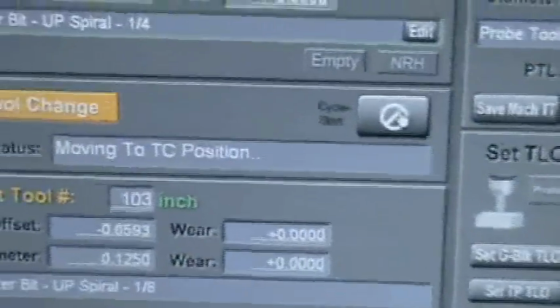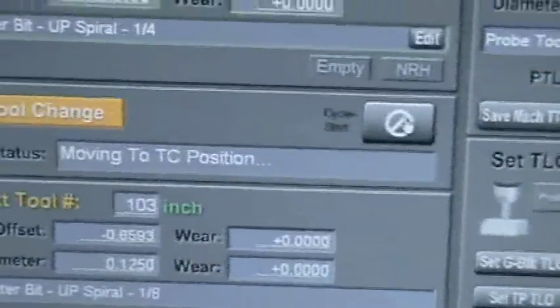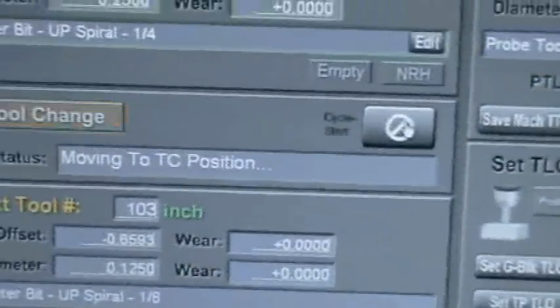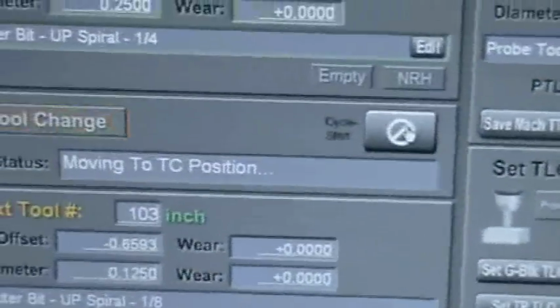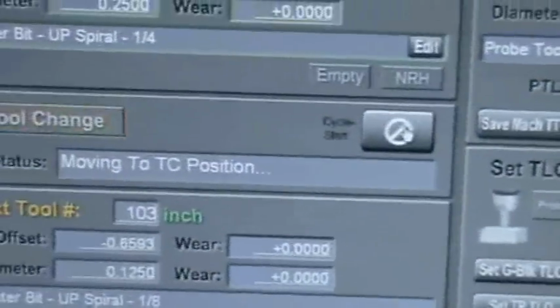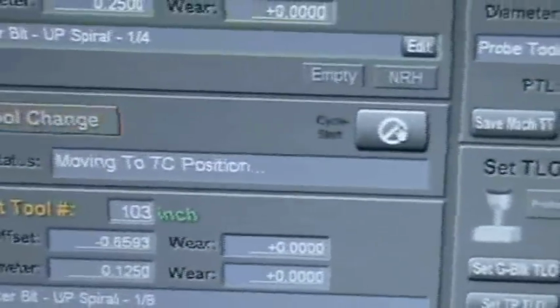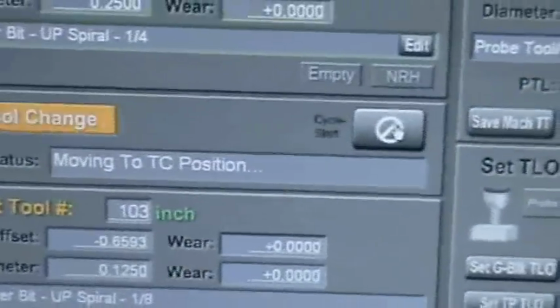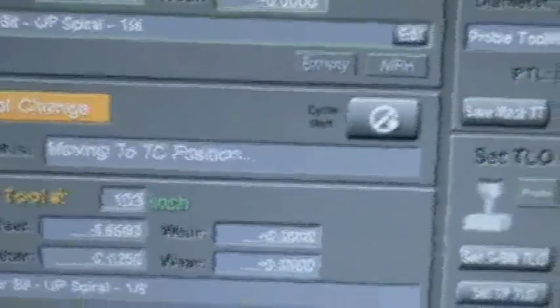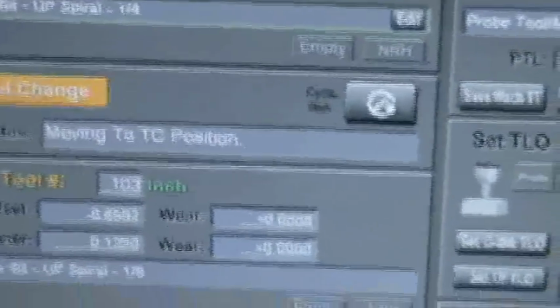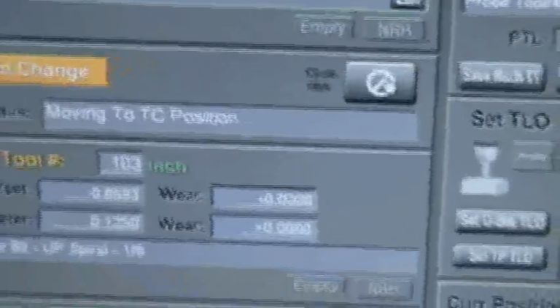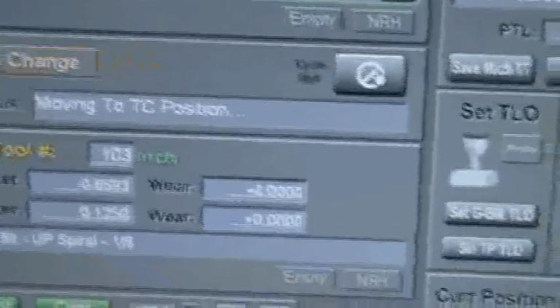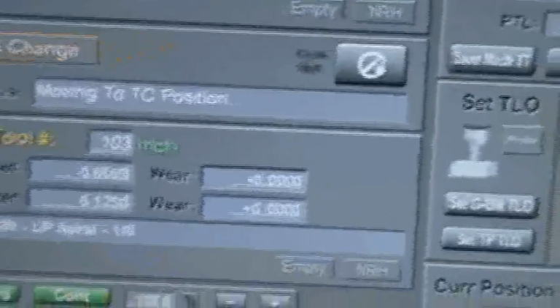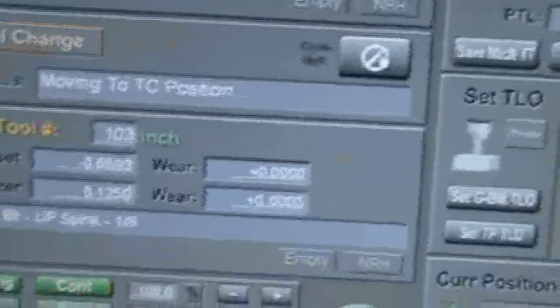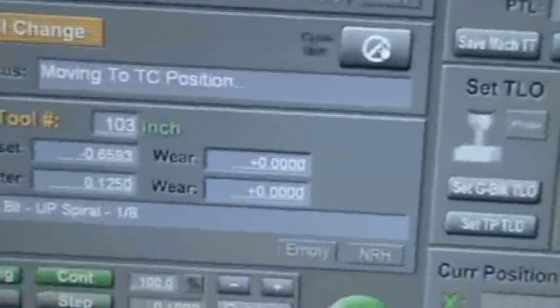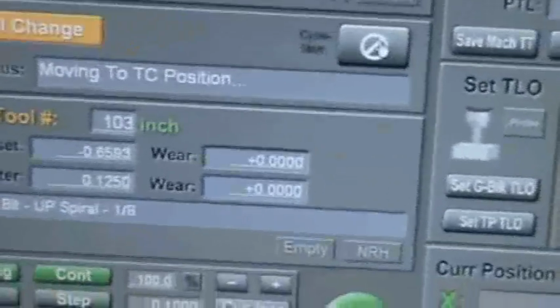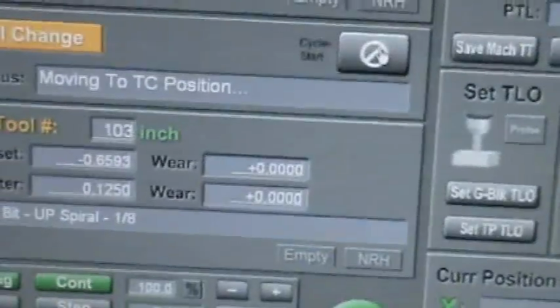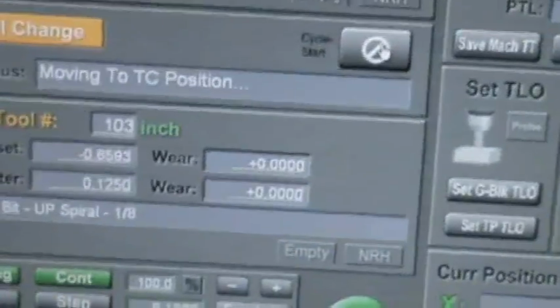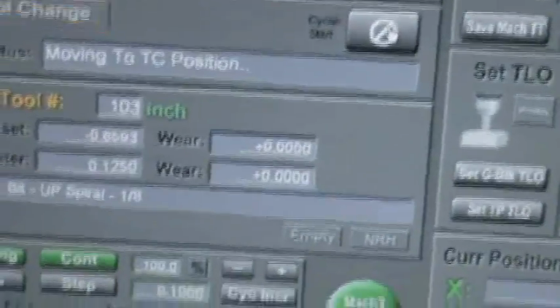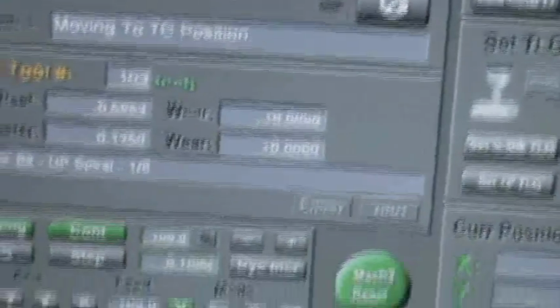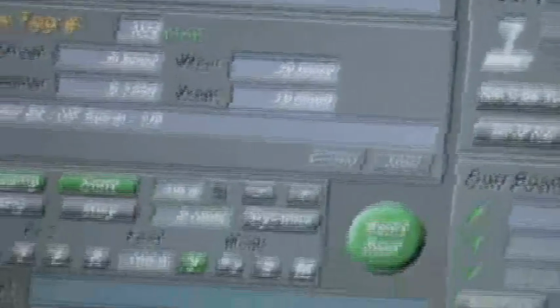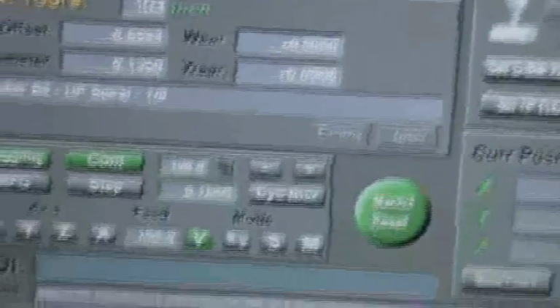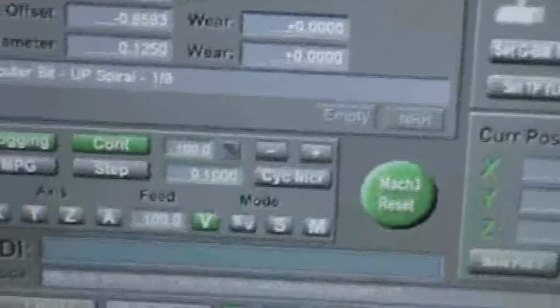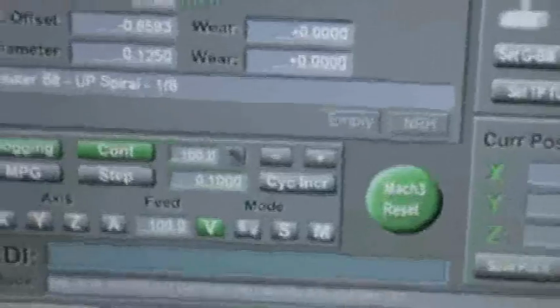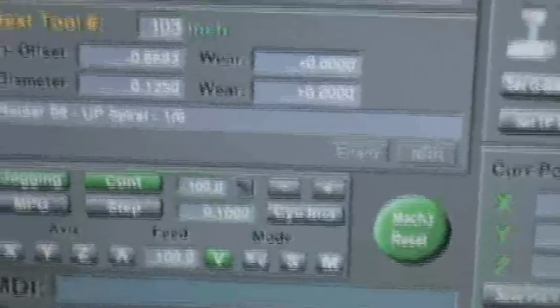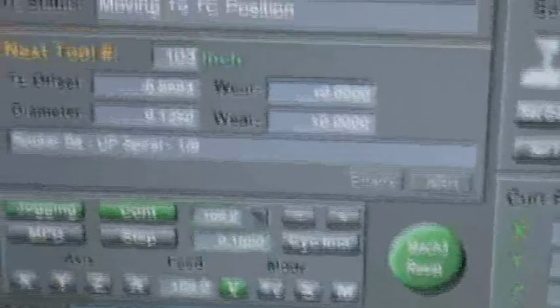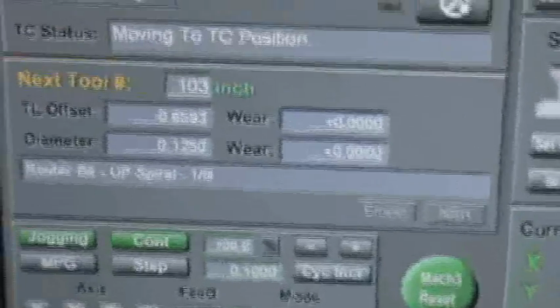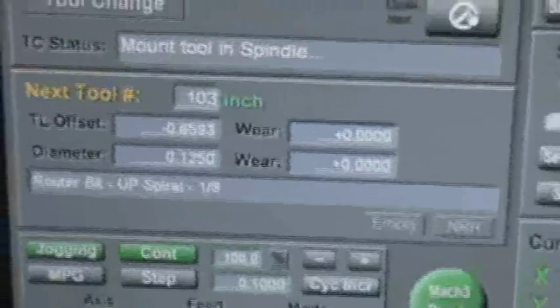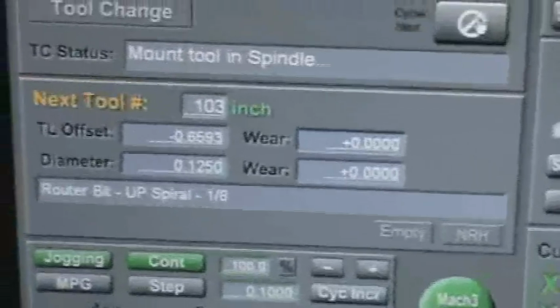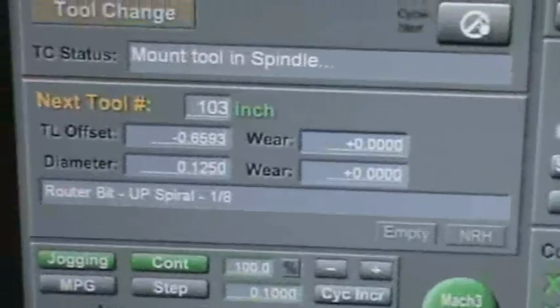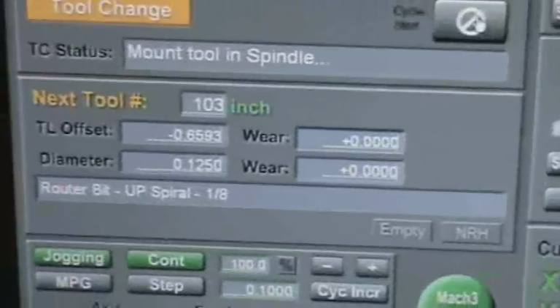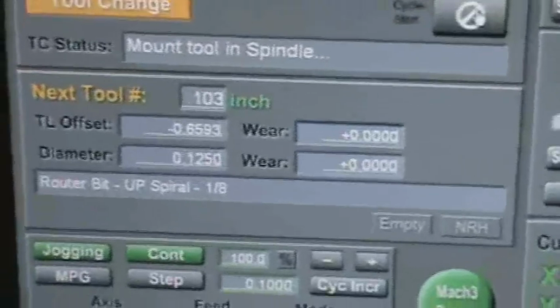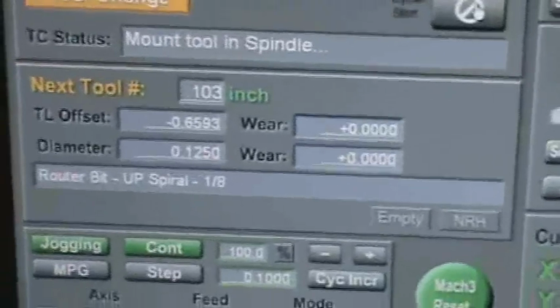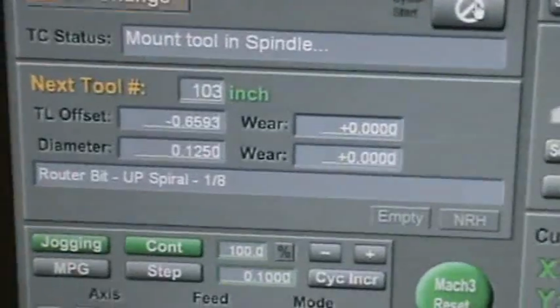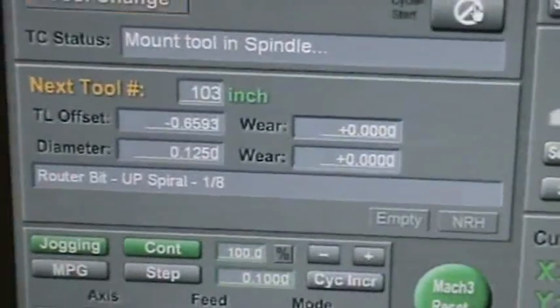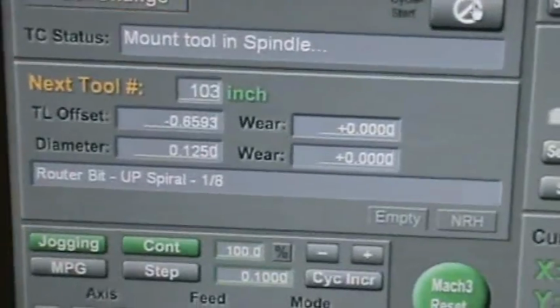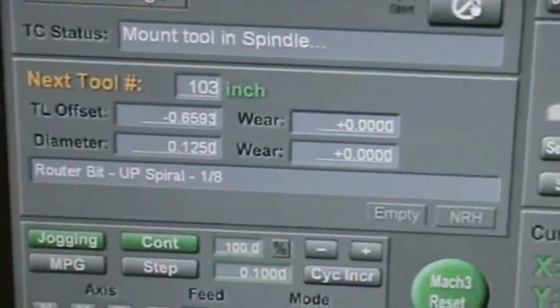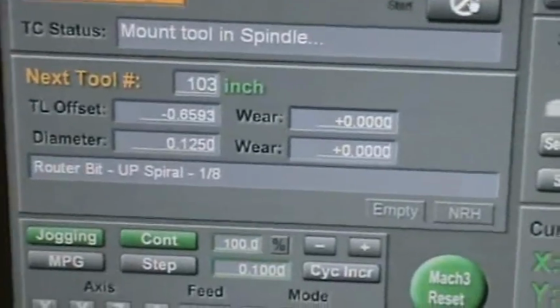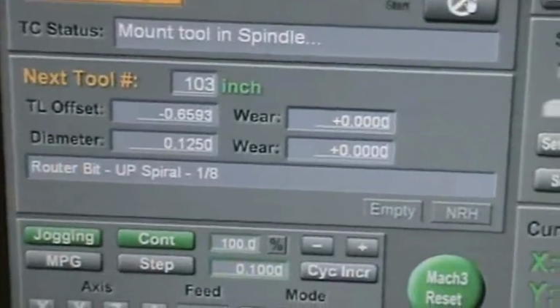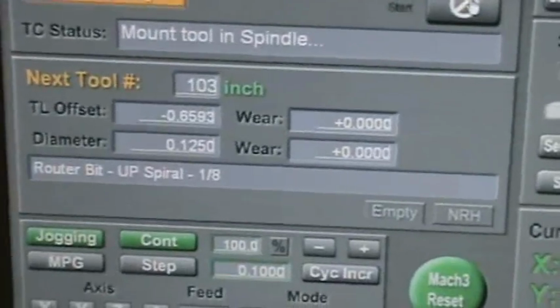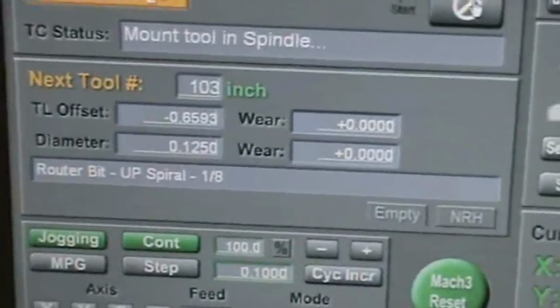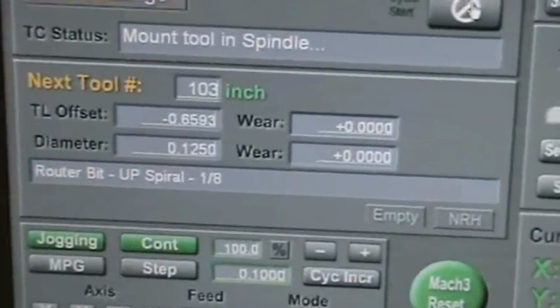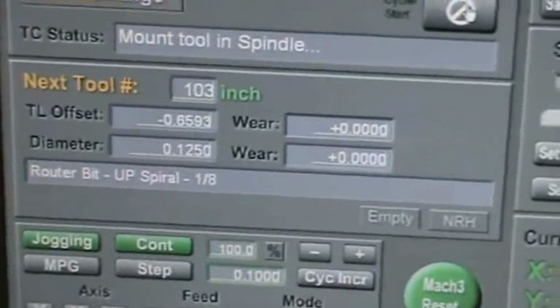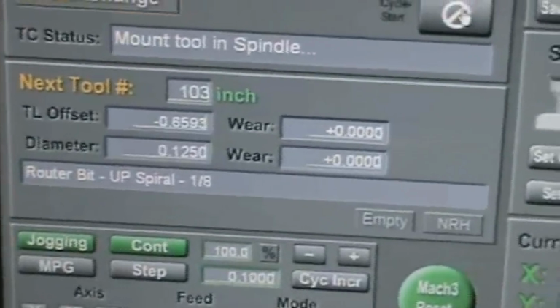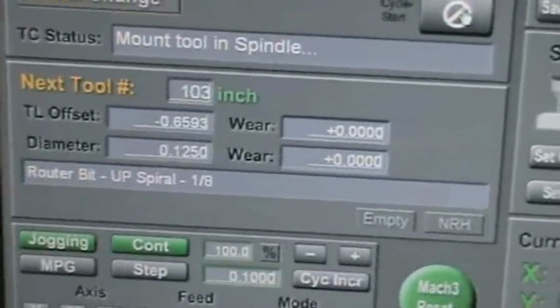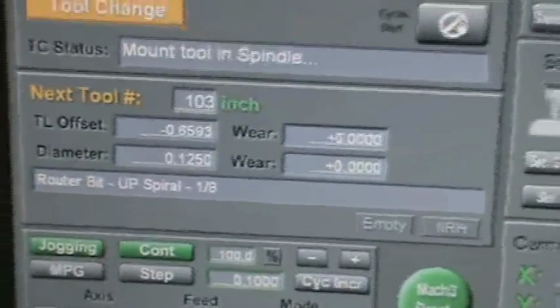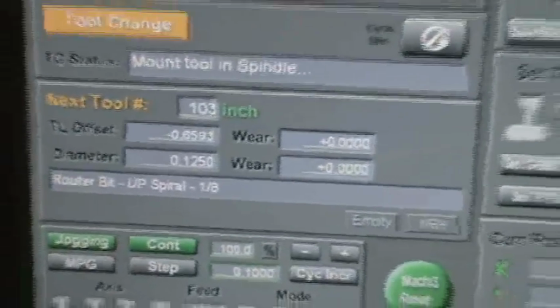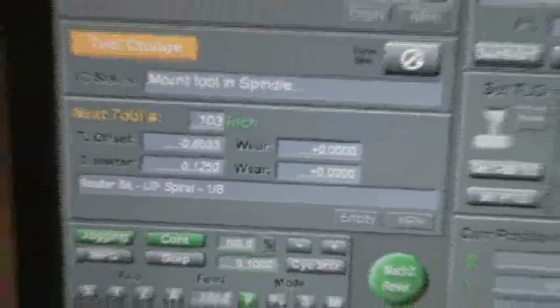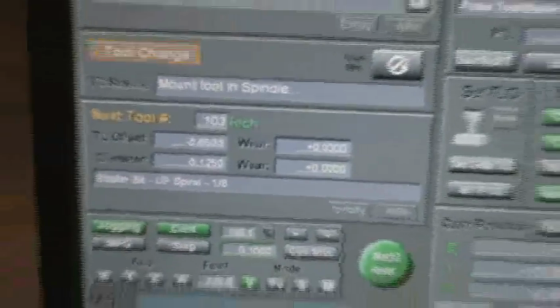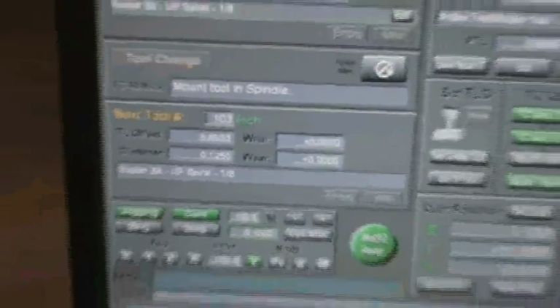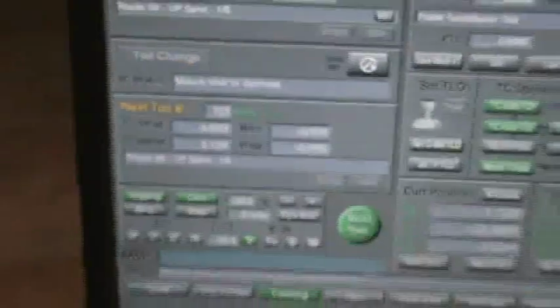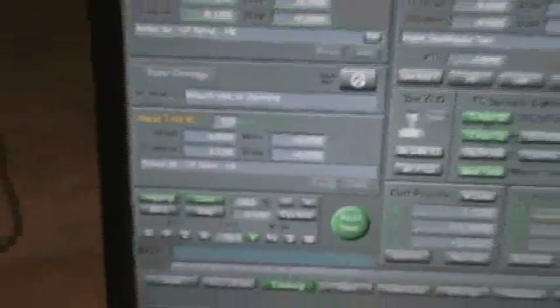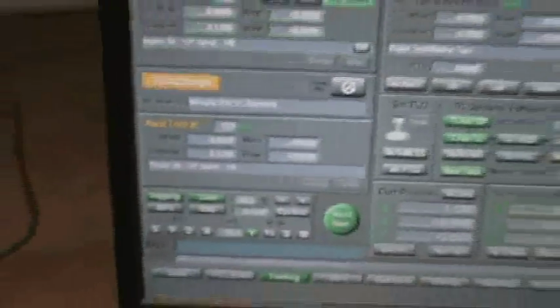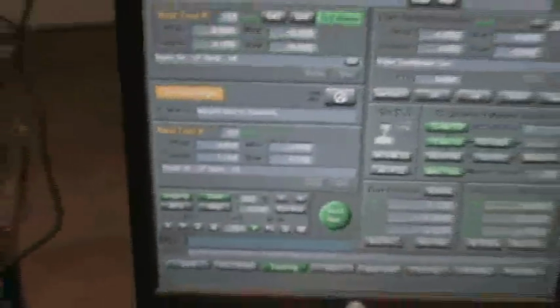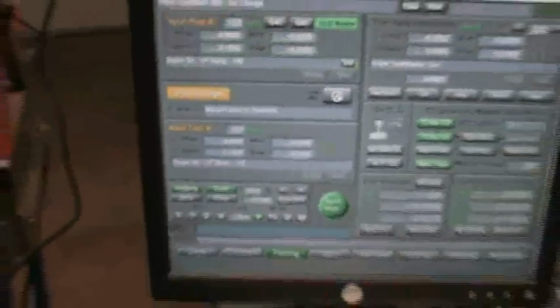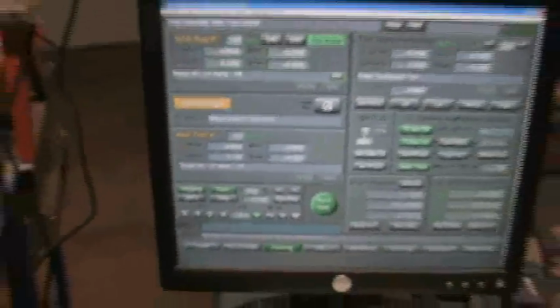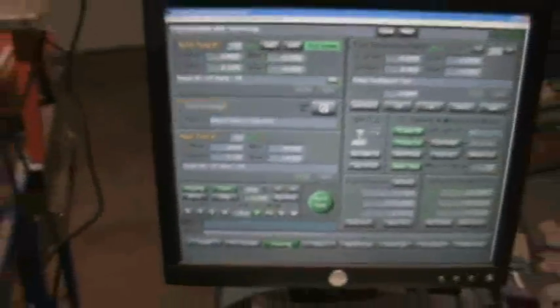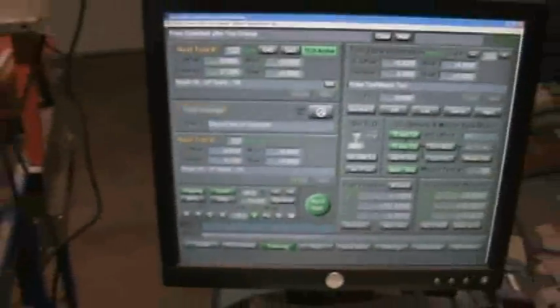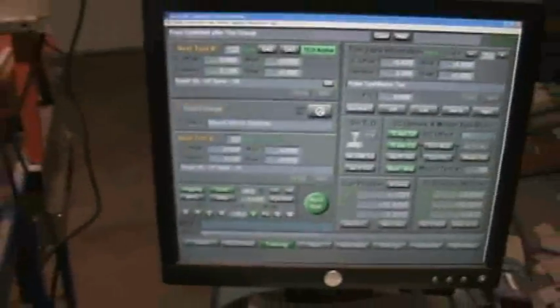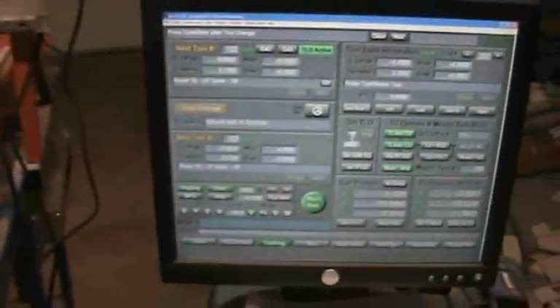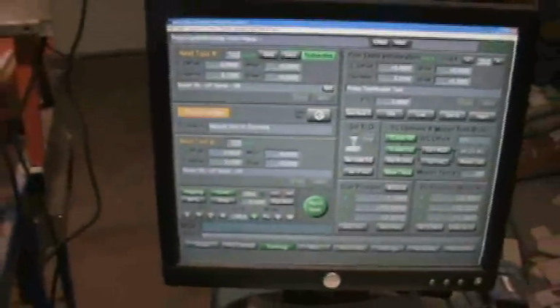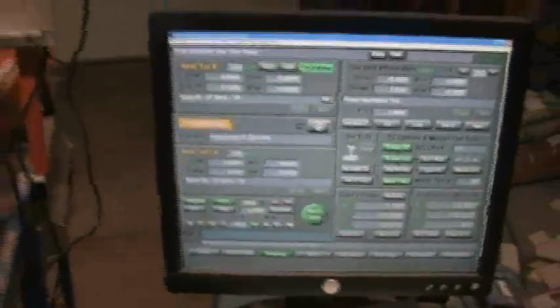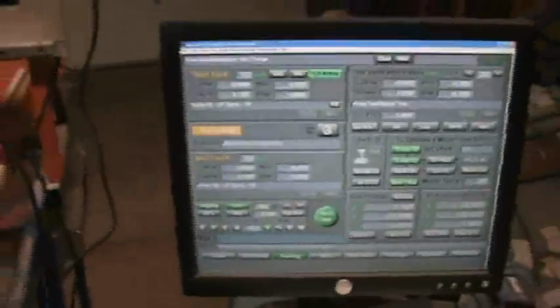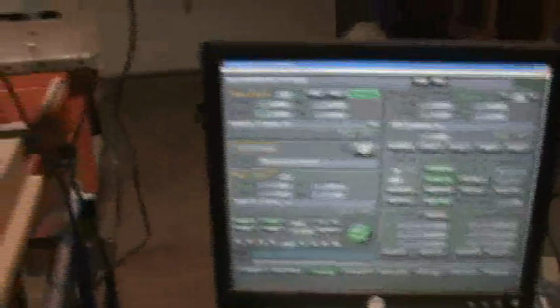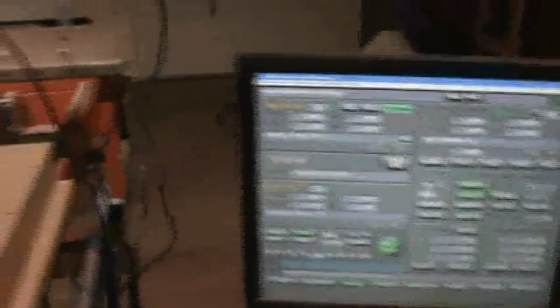New TCA position and we're going to put in the 1/8th spiral bit. So let me do that.